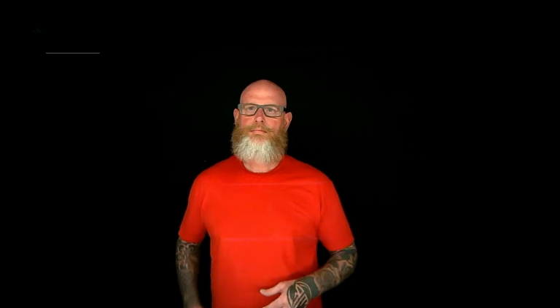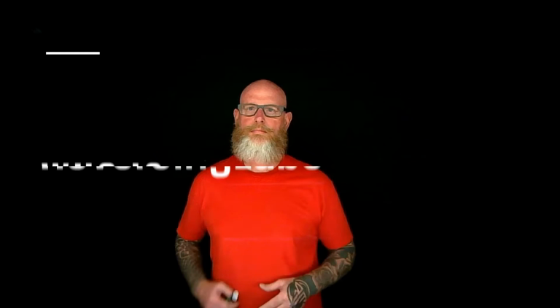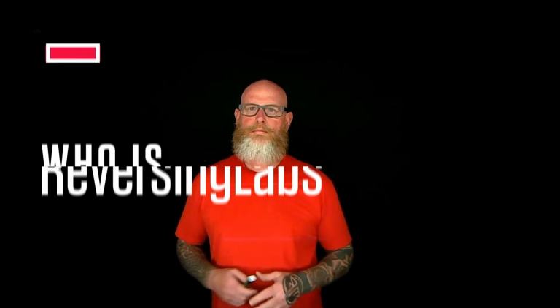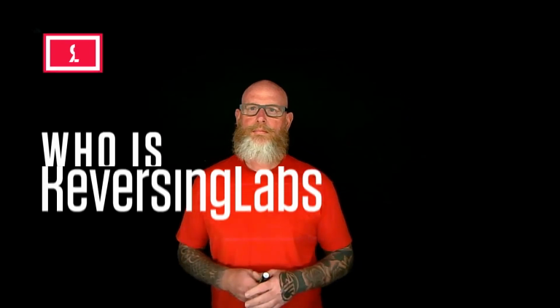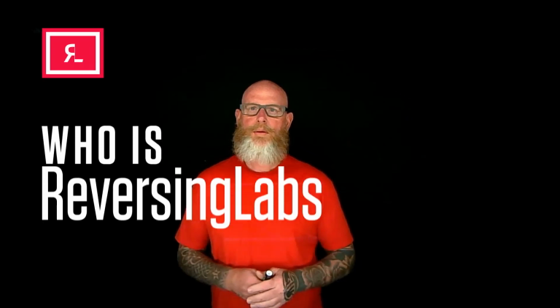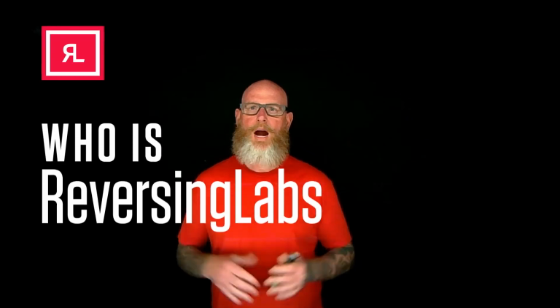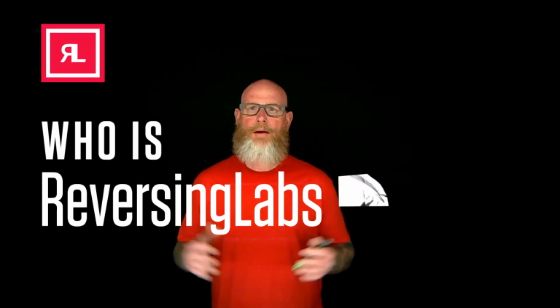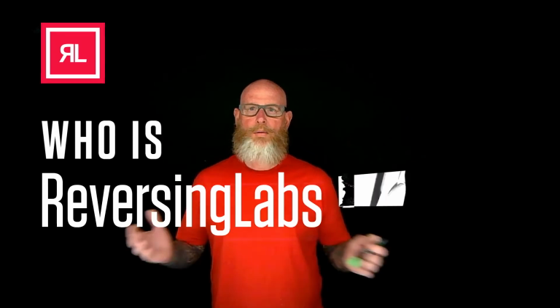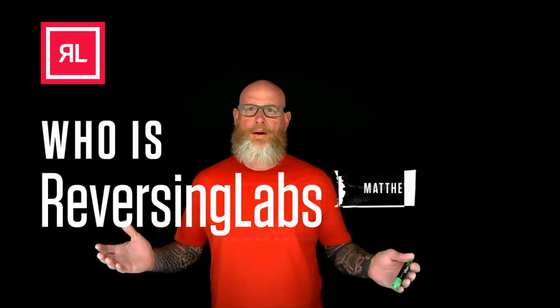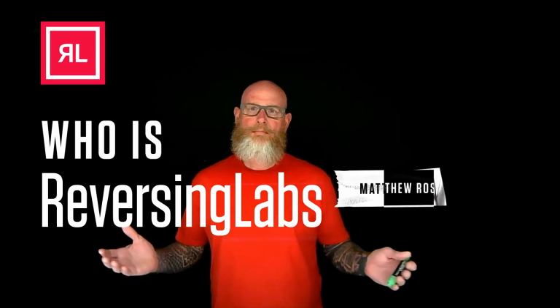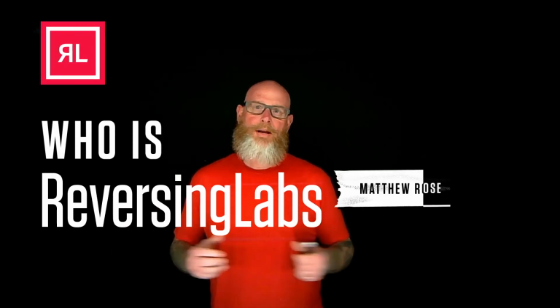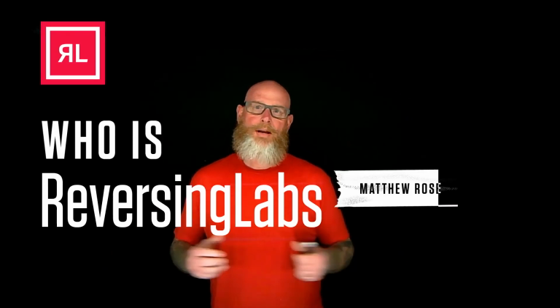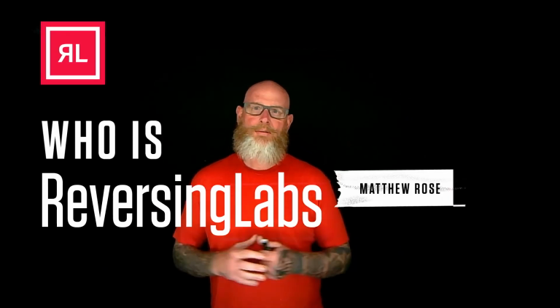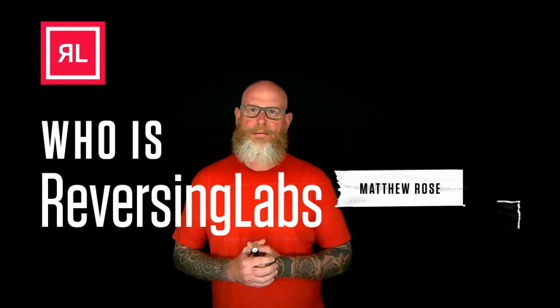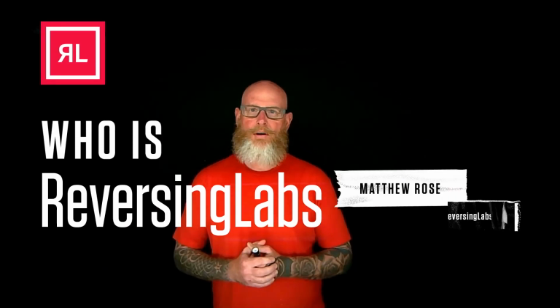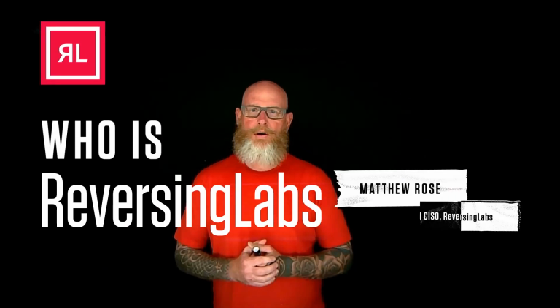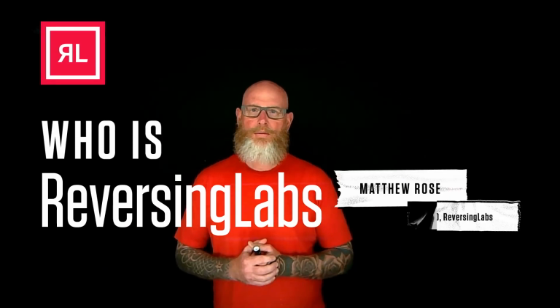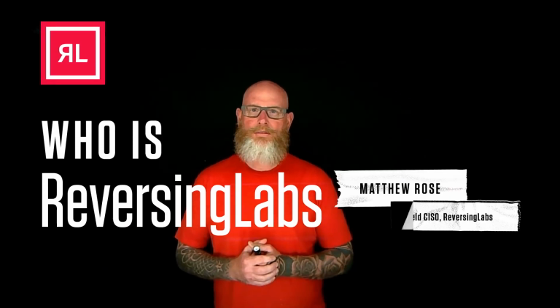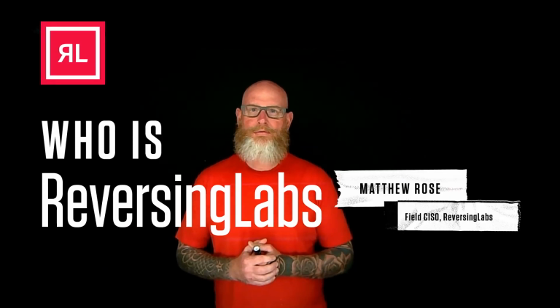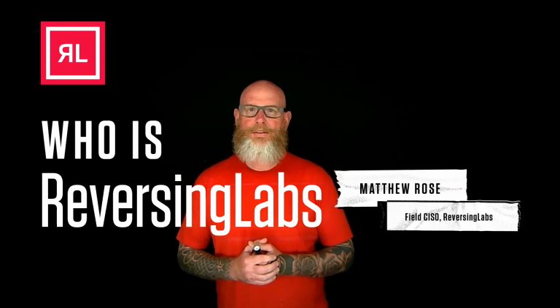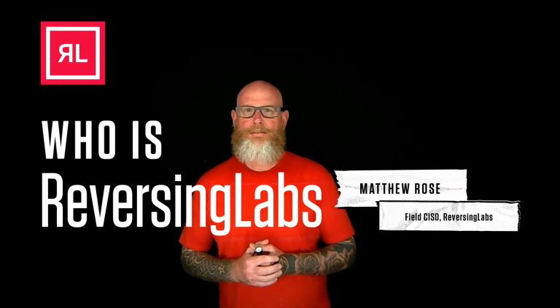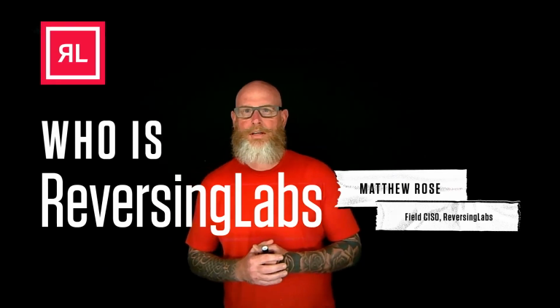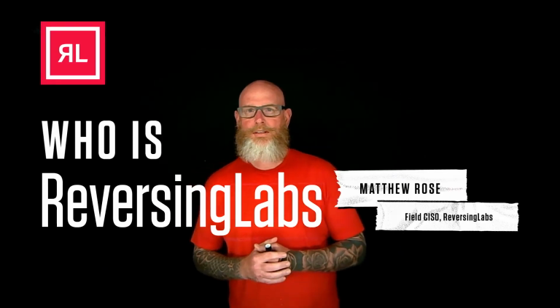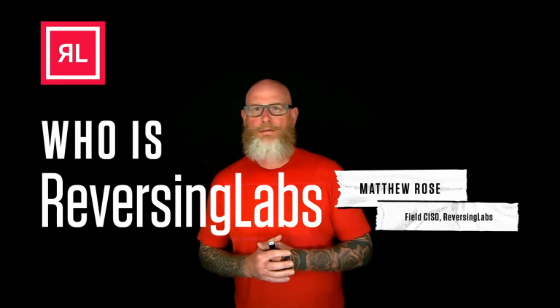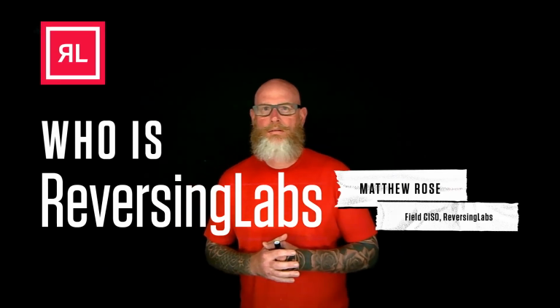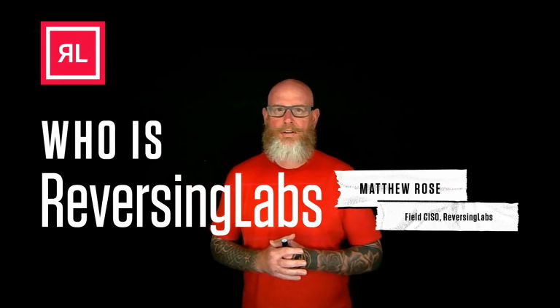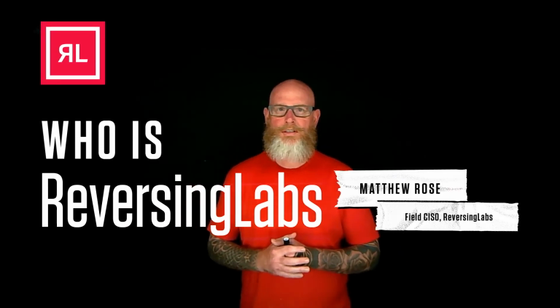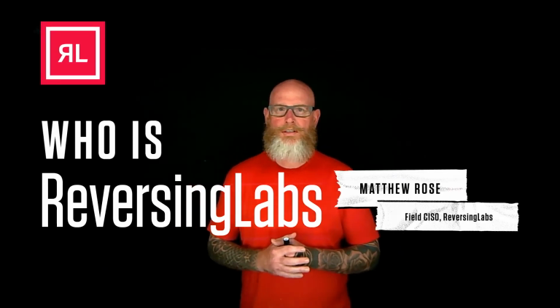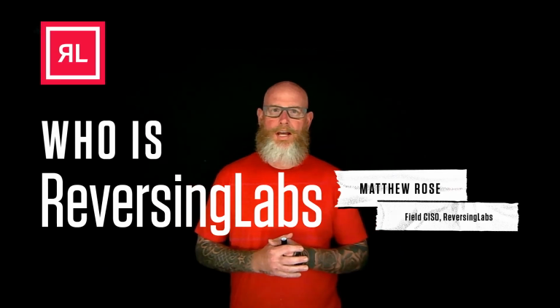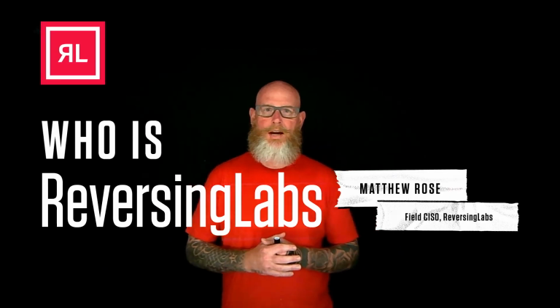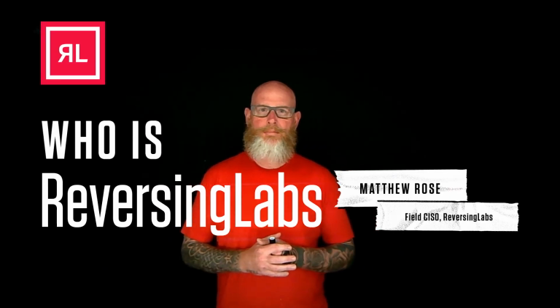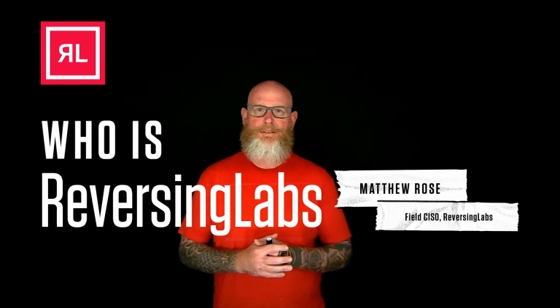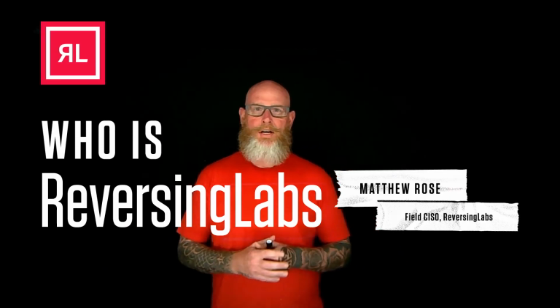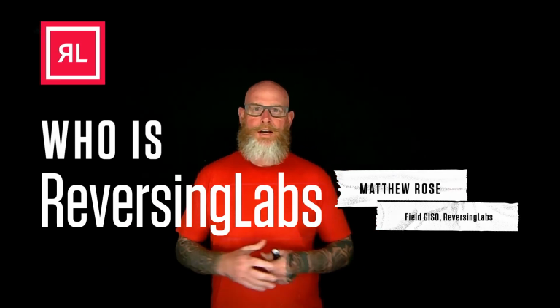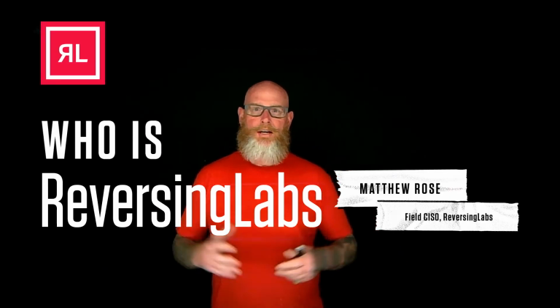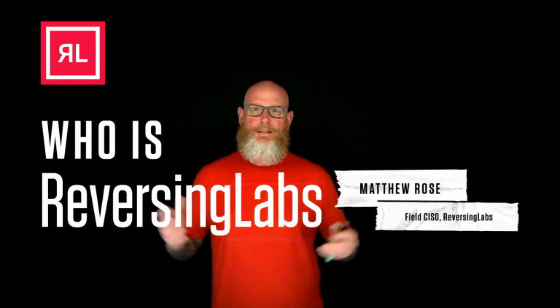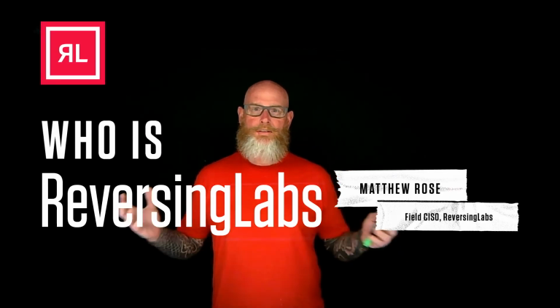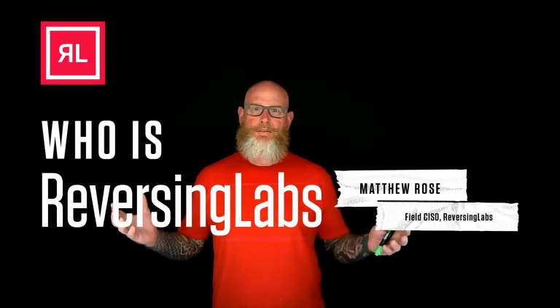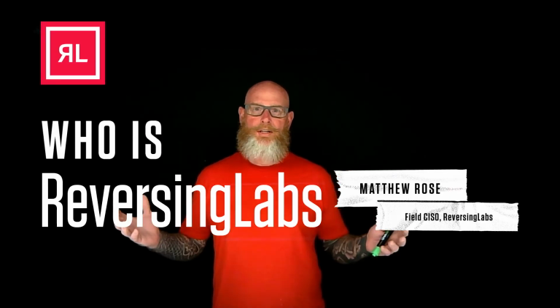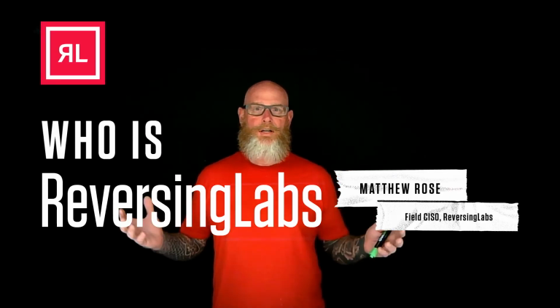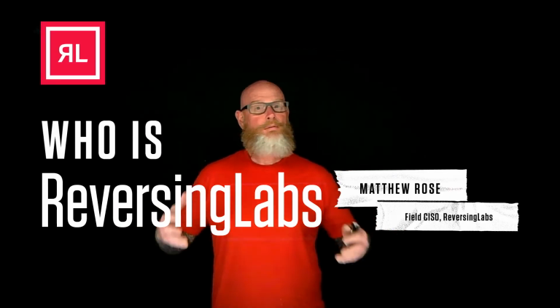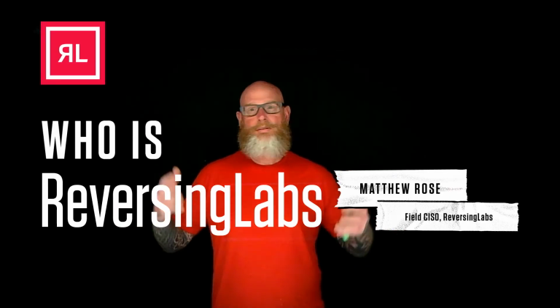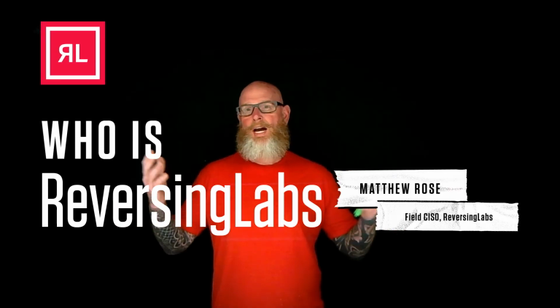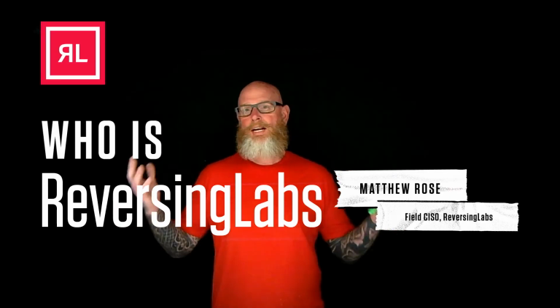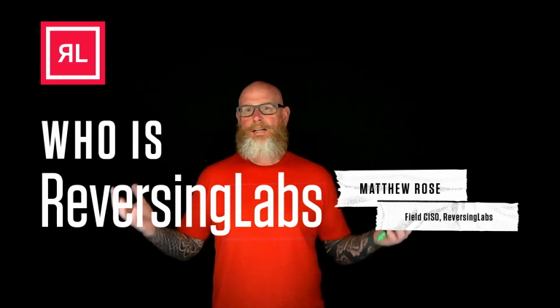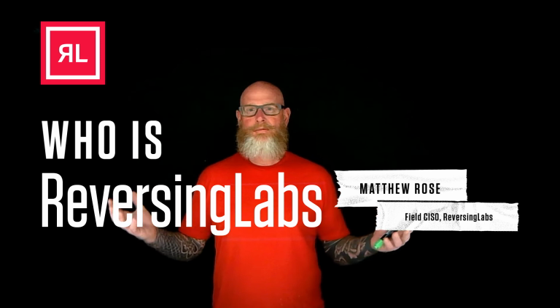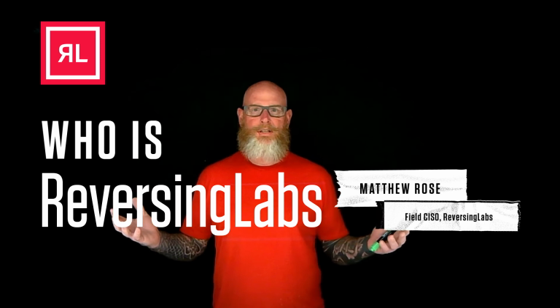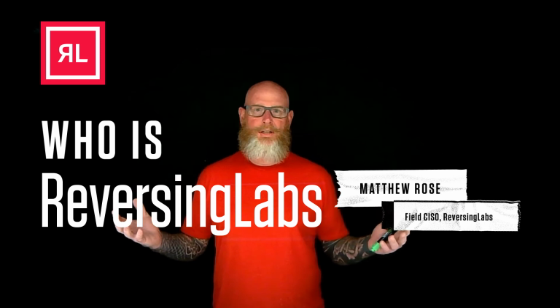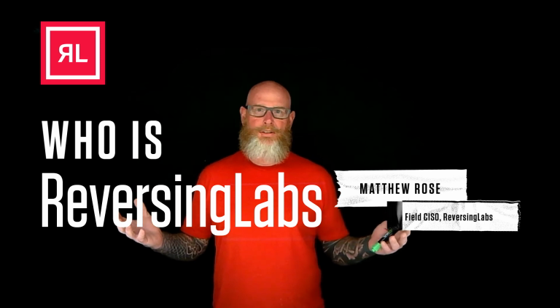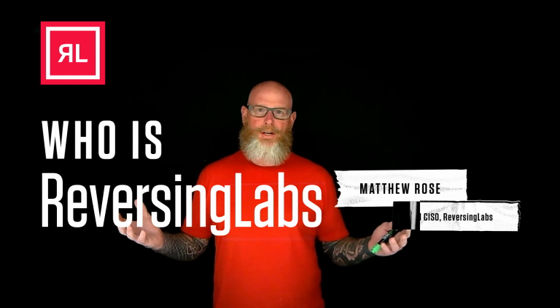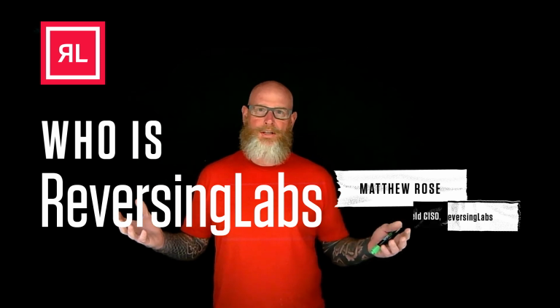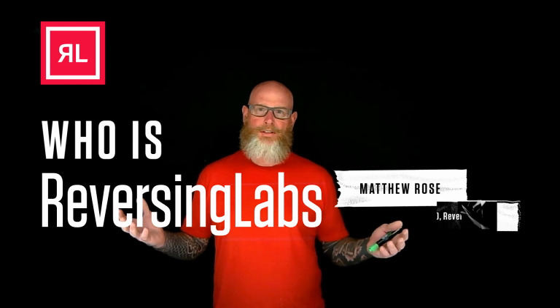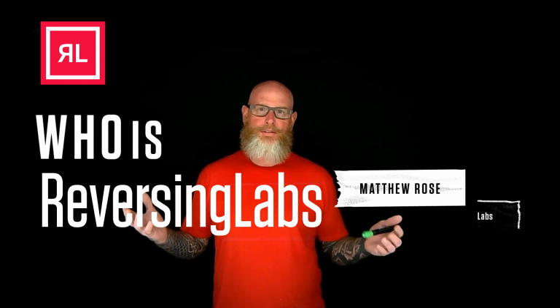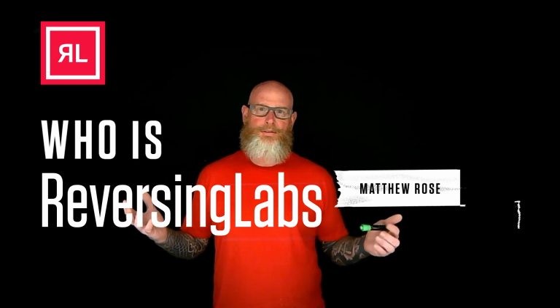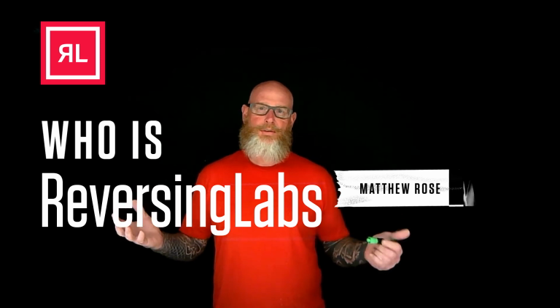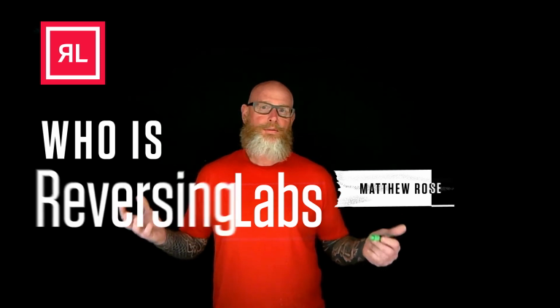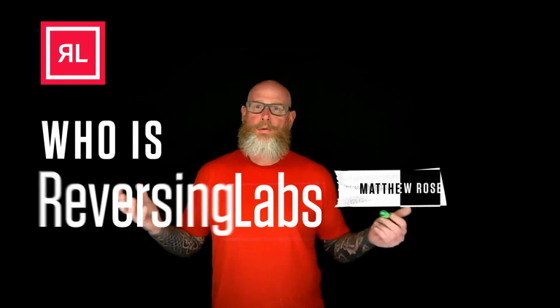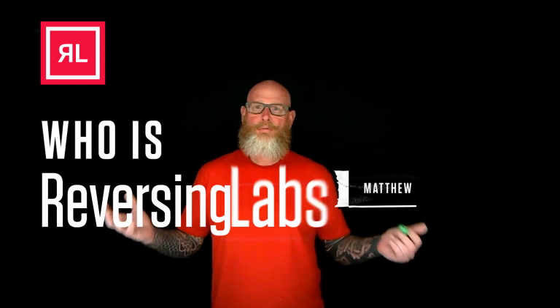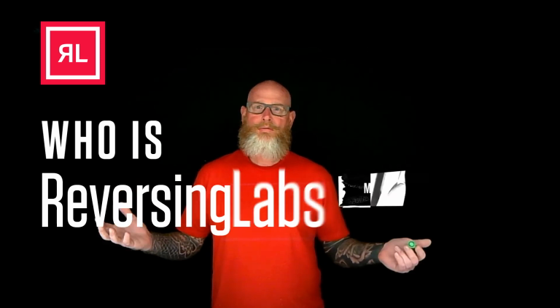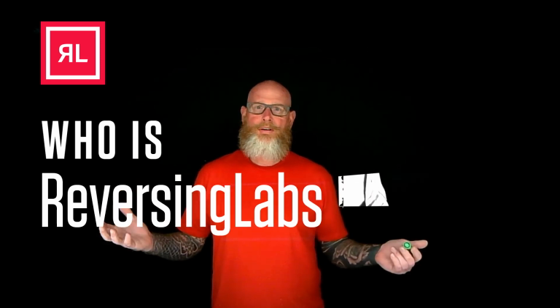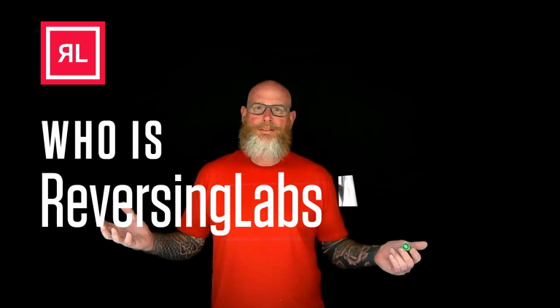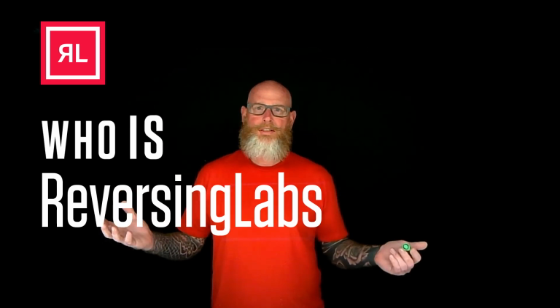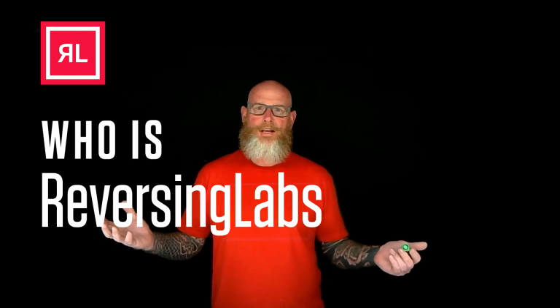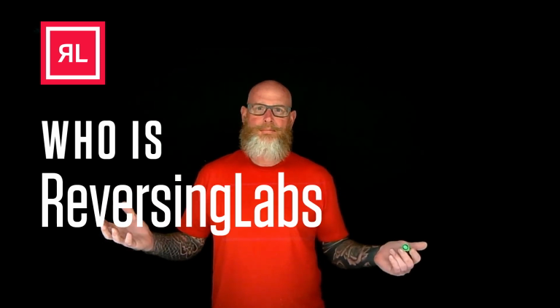Hi everyone, my name is Matt Rose, Field SISO at Reversing Labs. This video gives you an introduction to who Reversing Labs is.